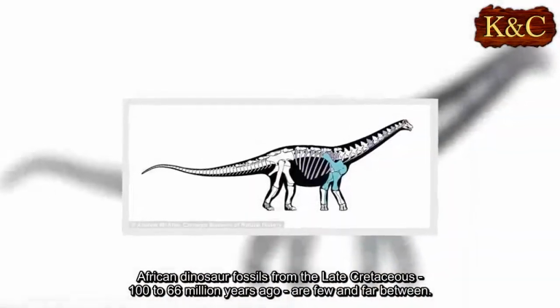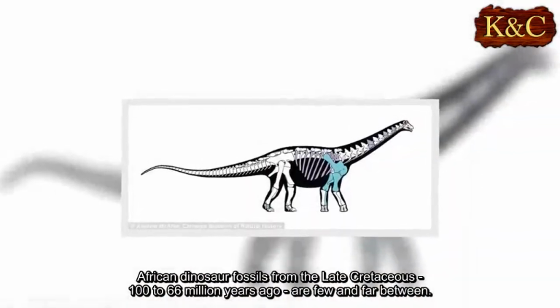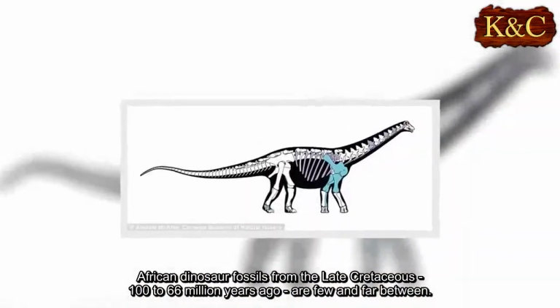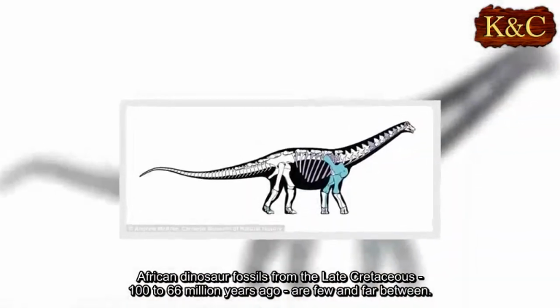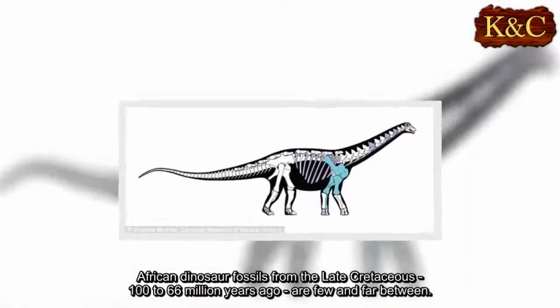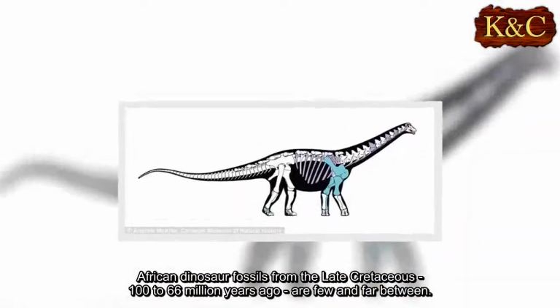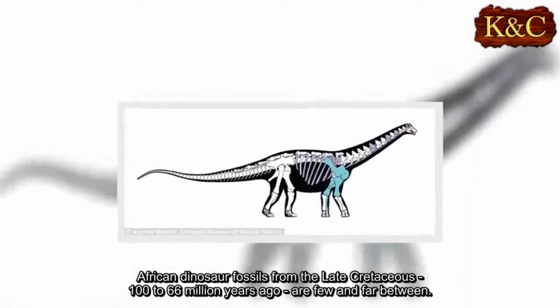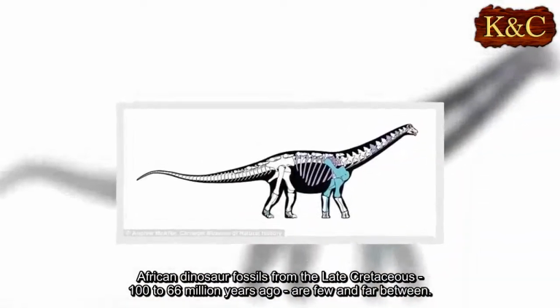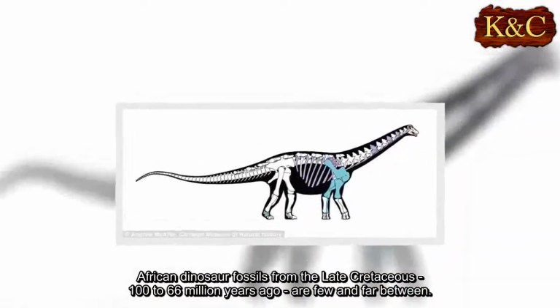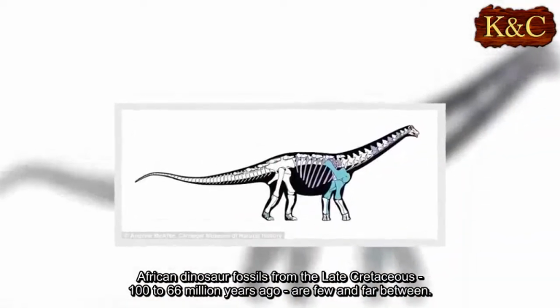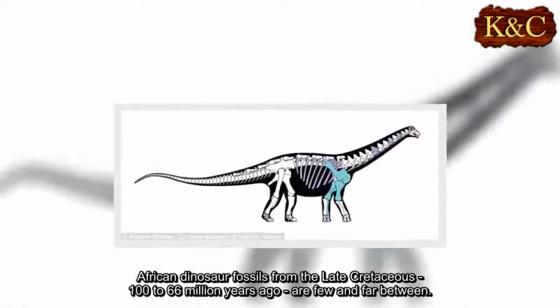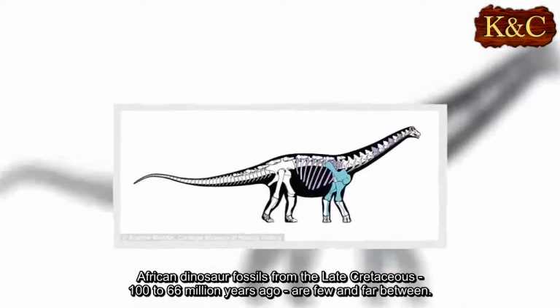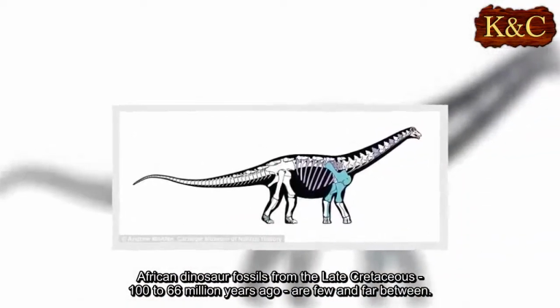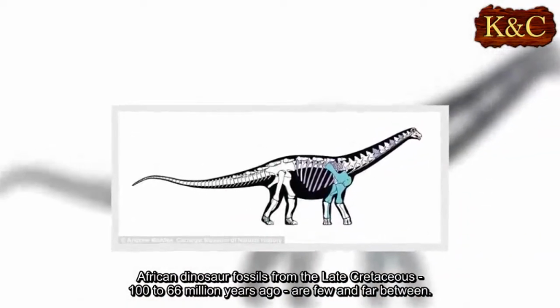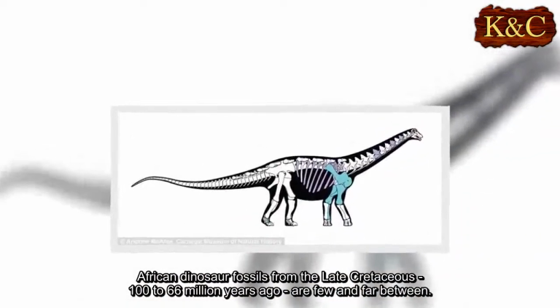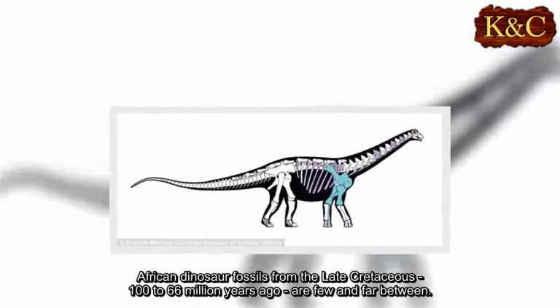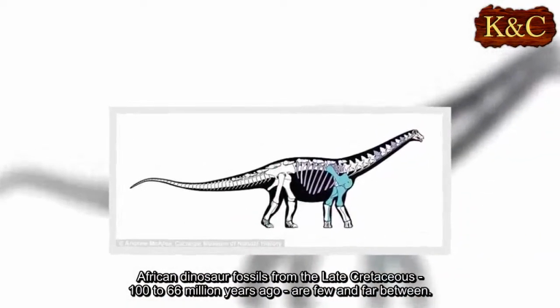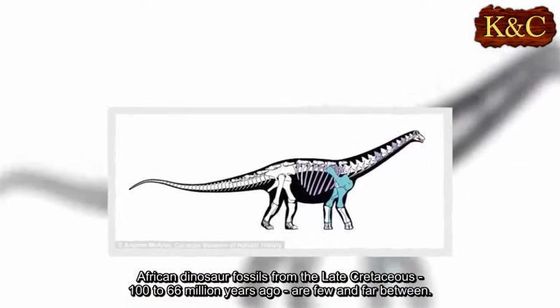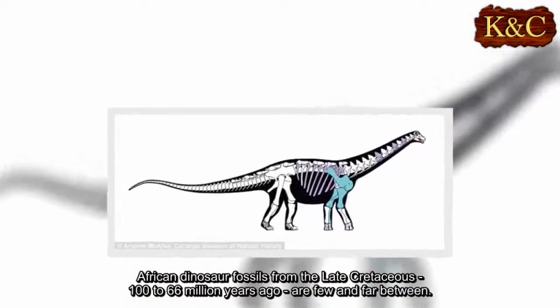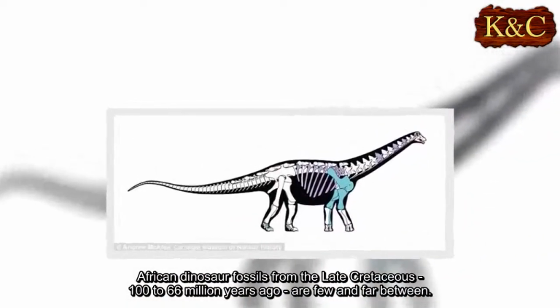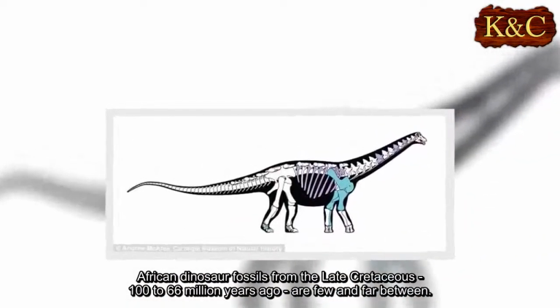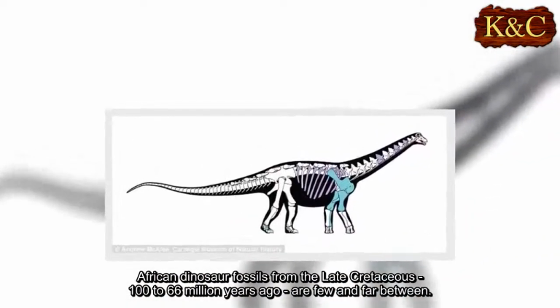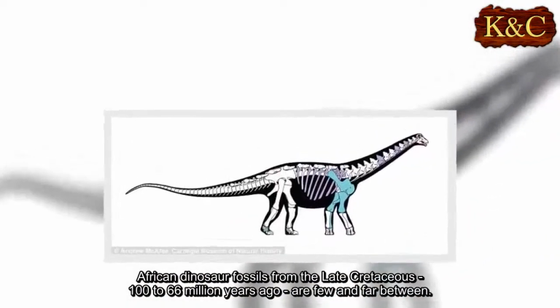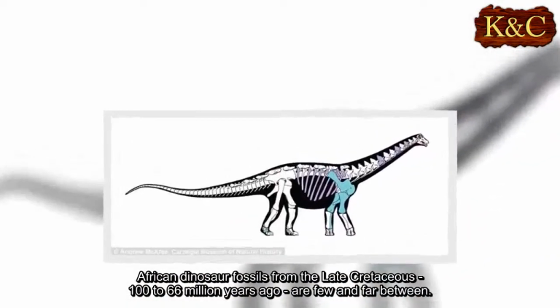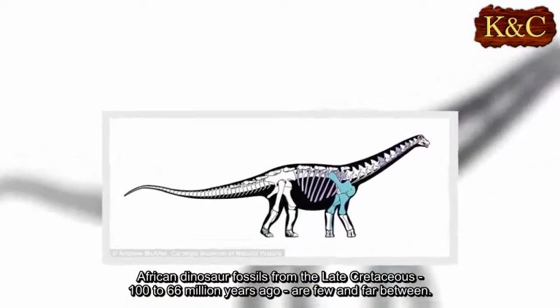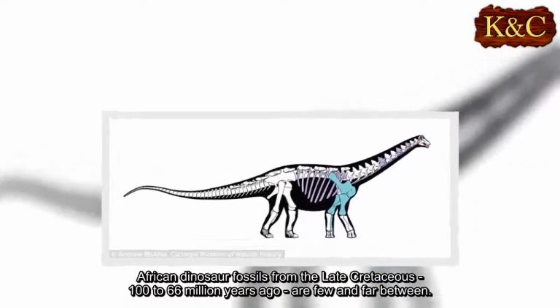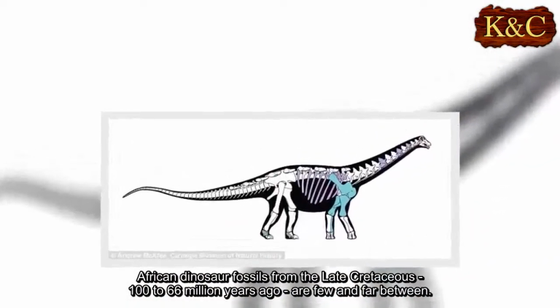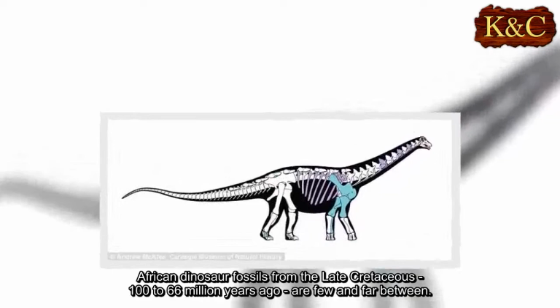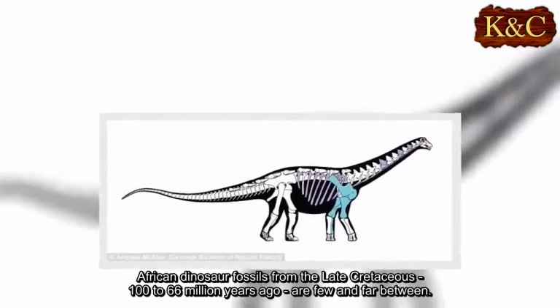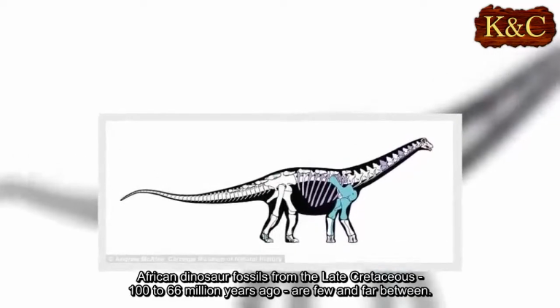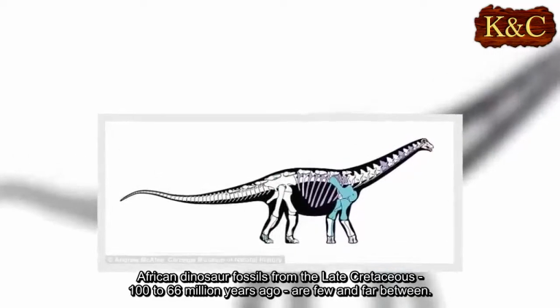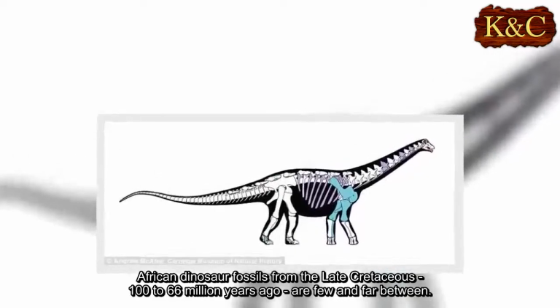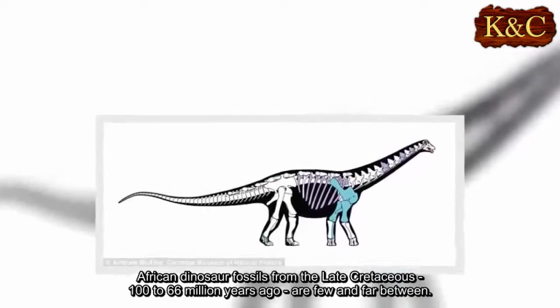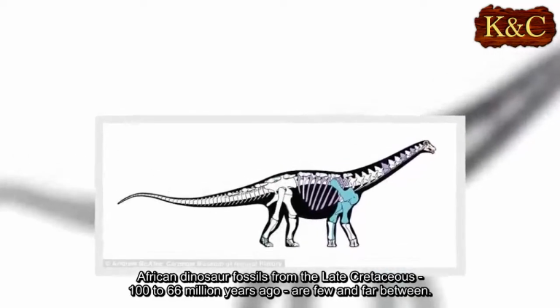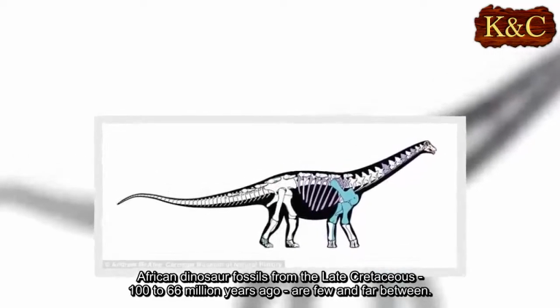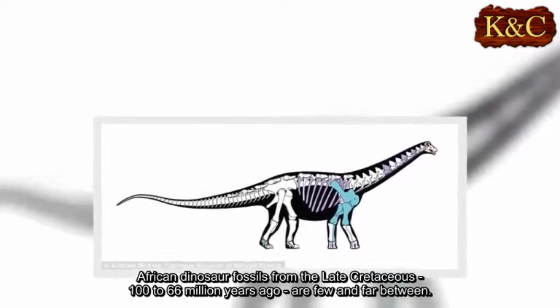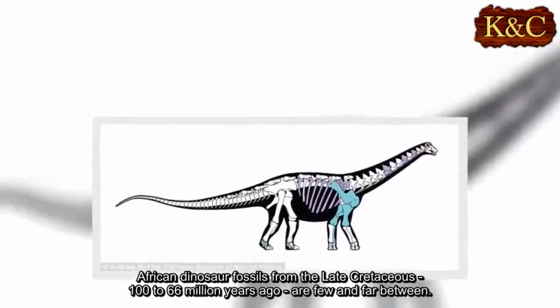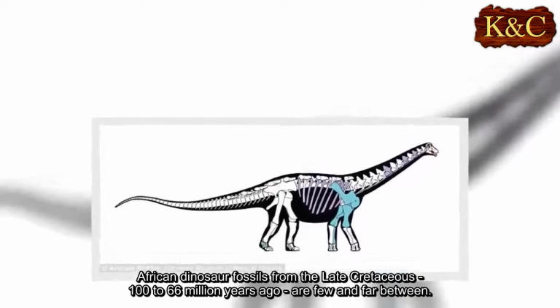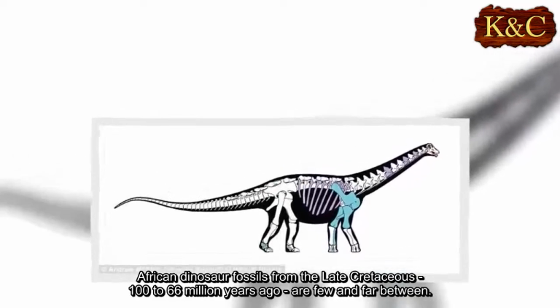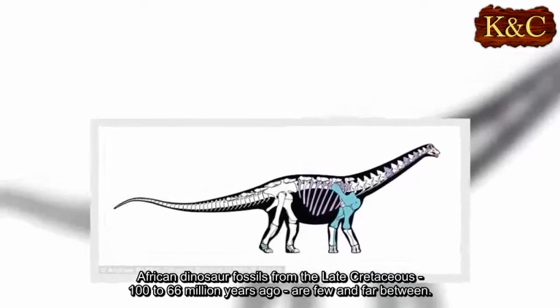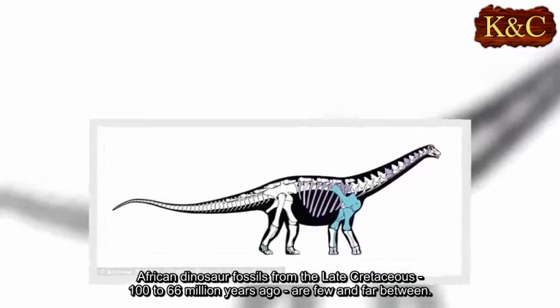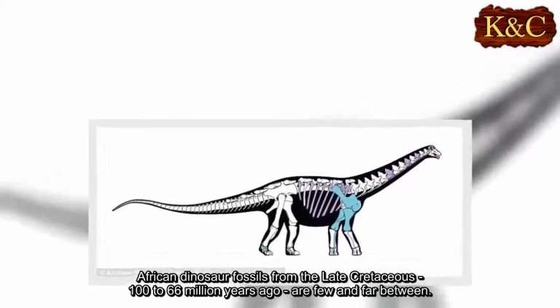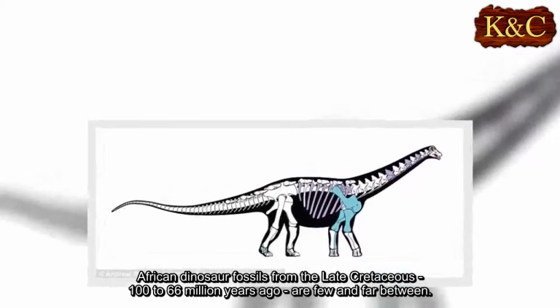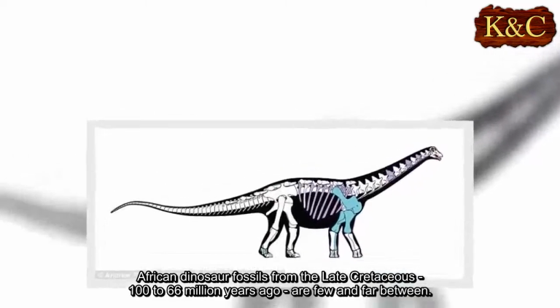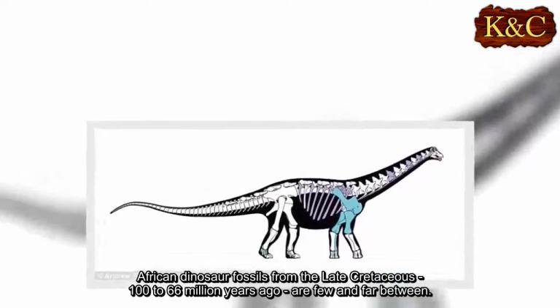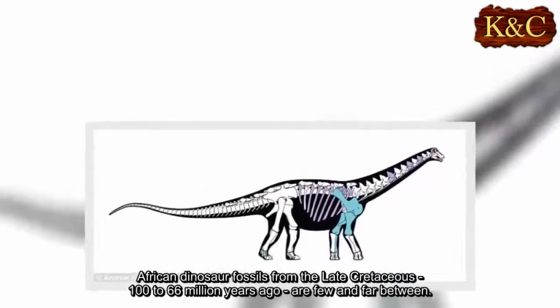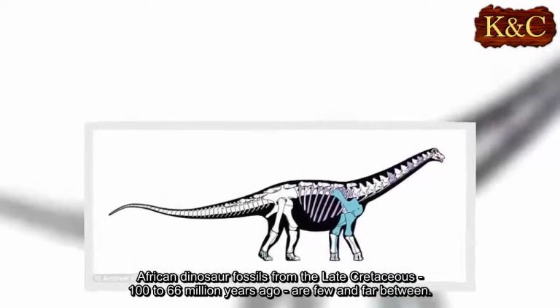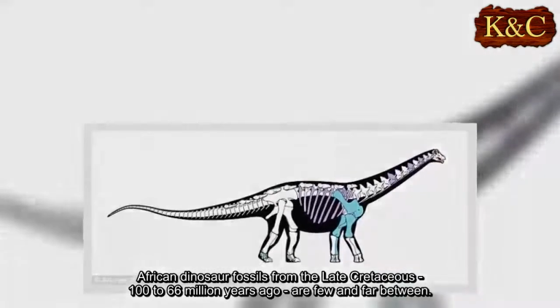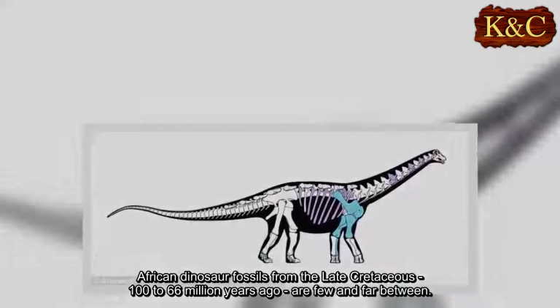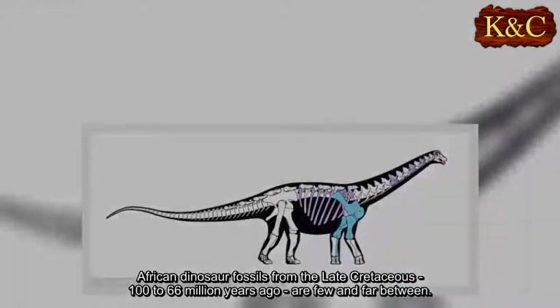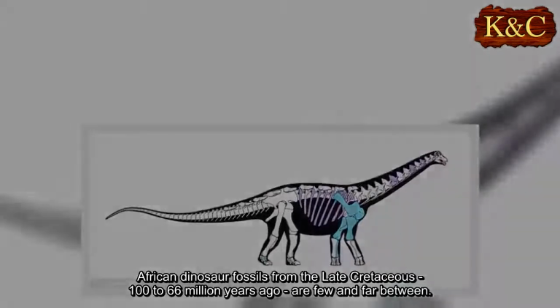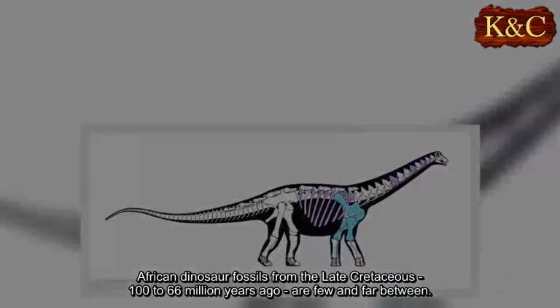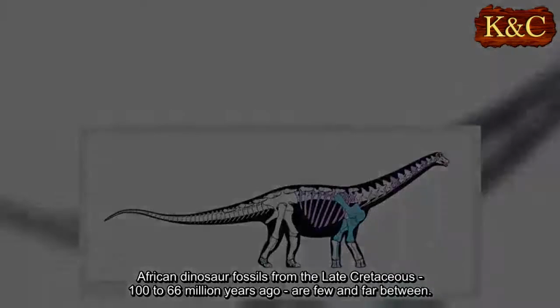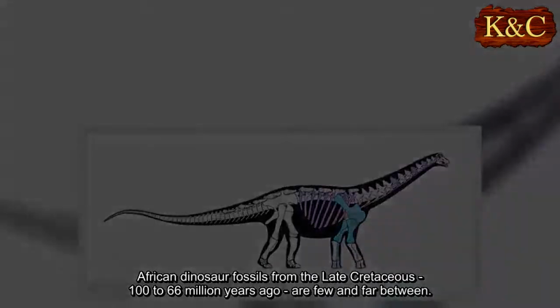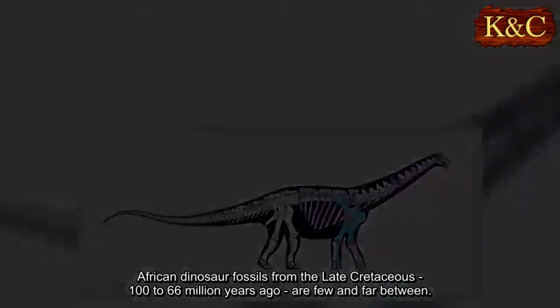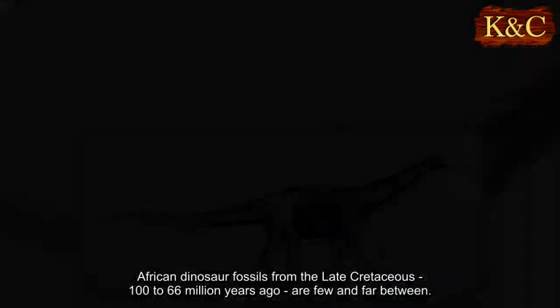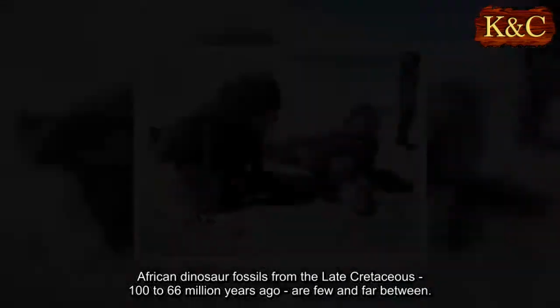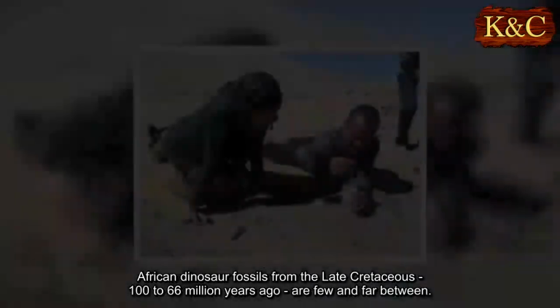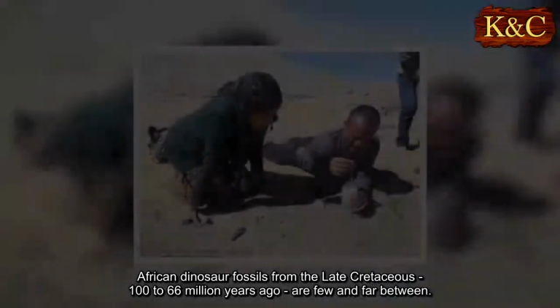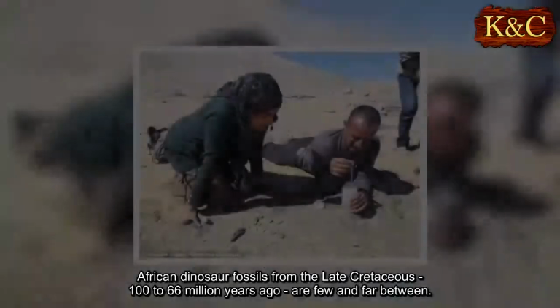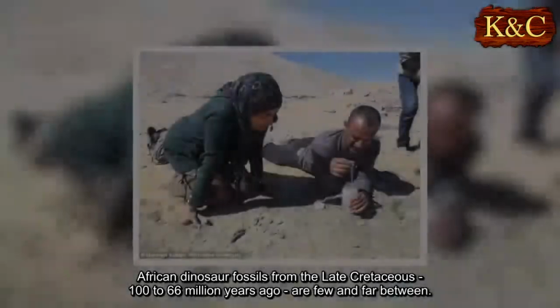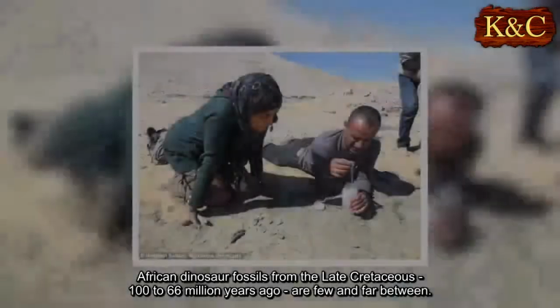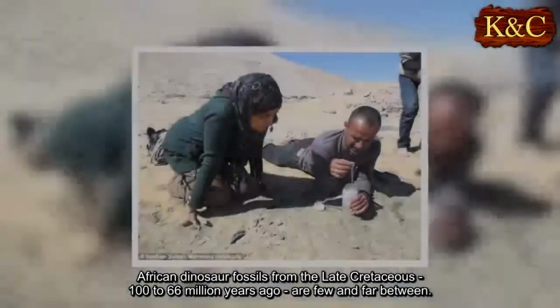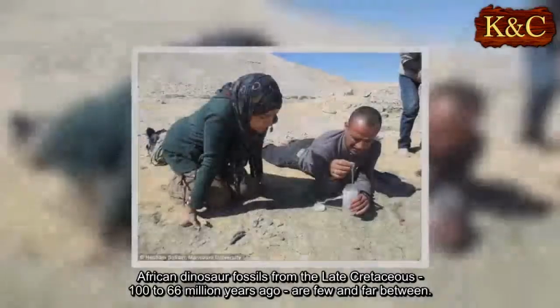African dinosaur fossils from the late Cretaceous — 100 to 66 million years ago — are few and far between.